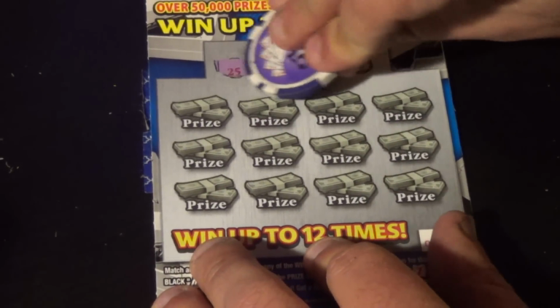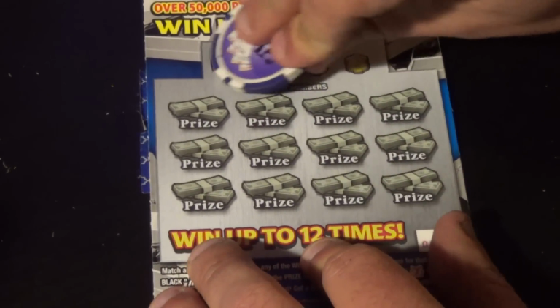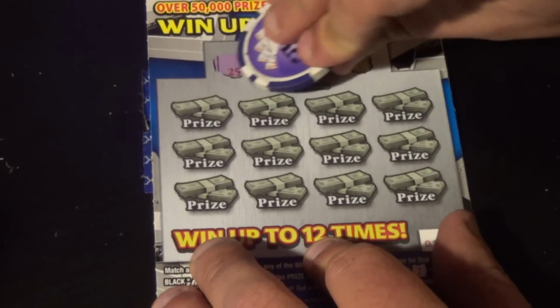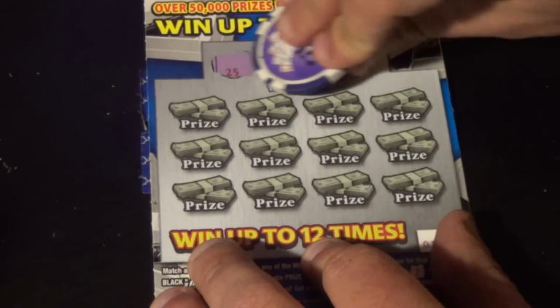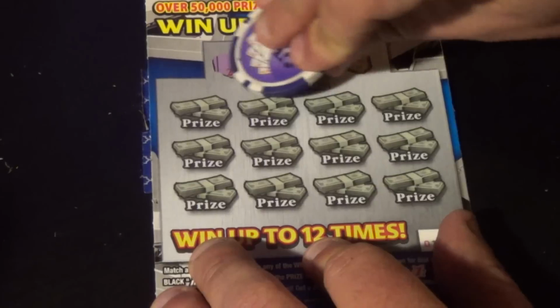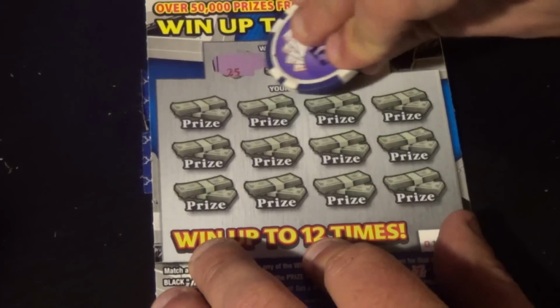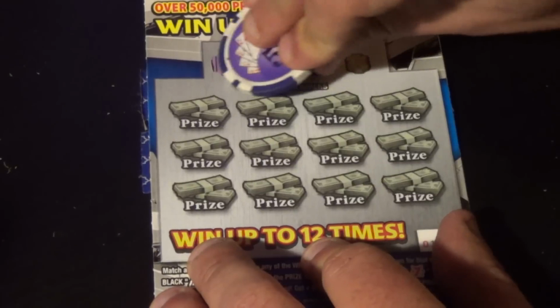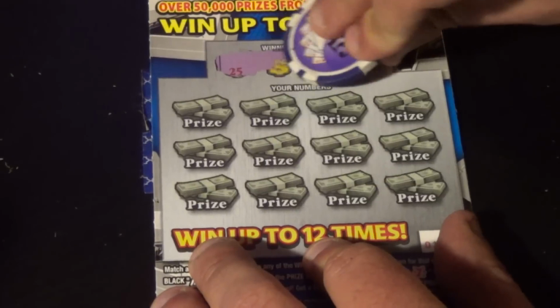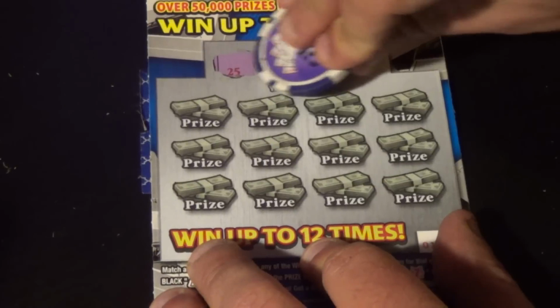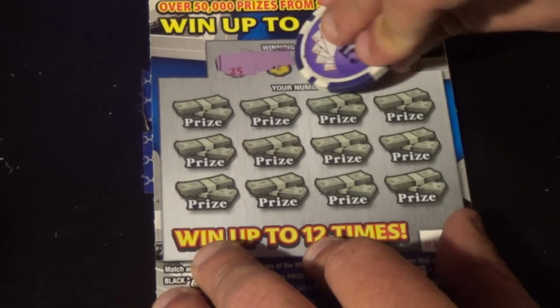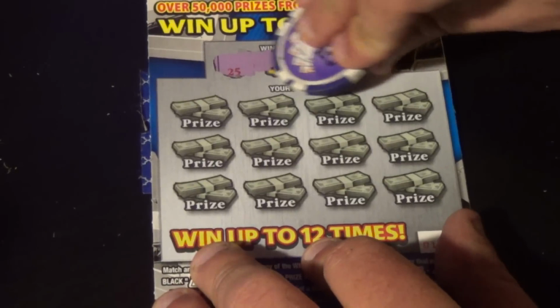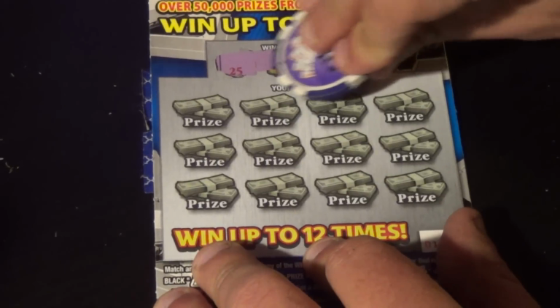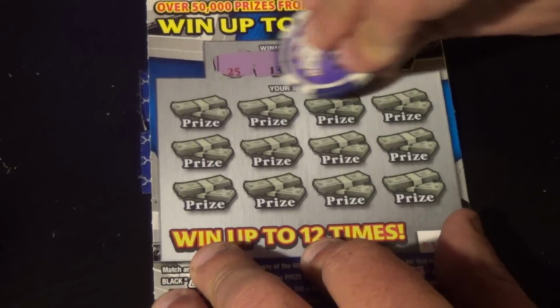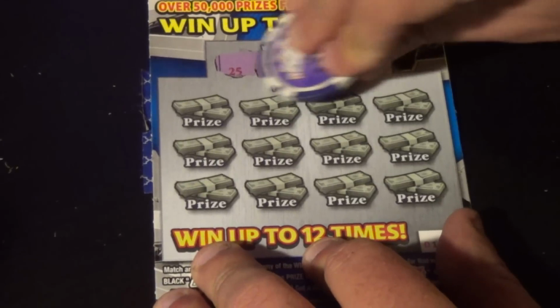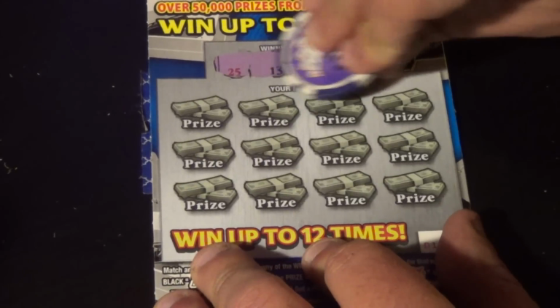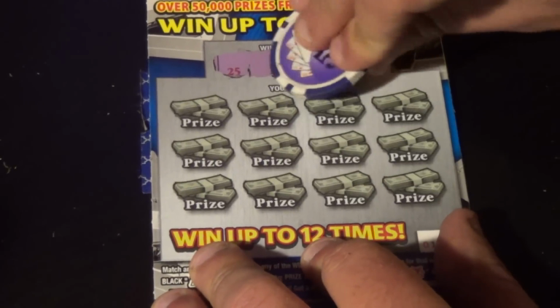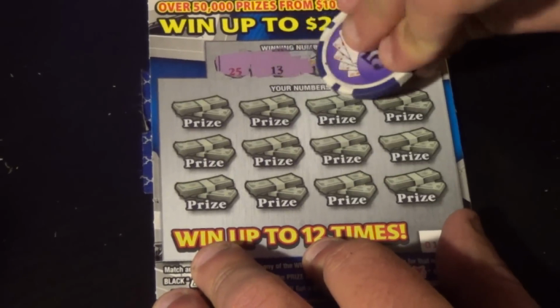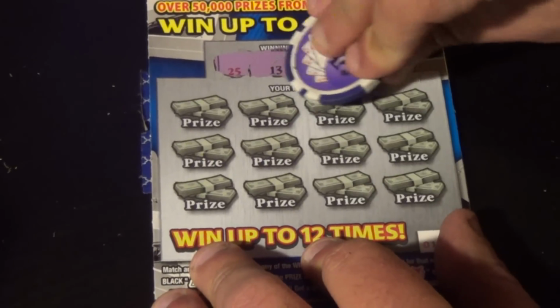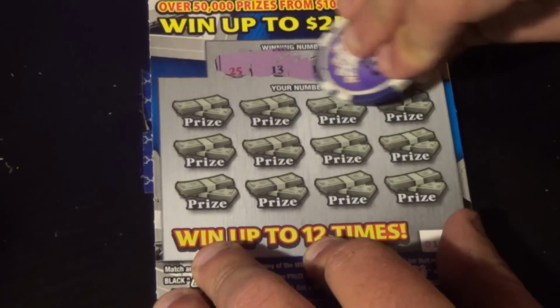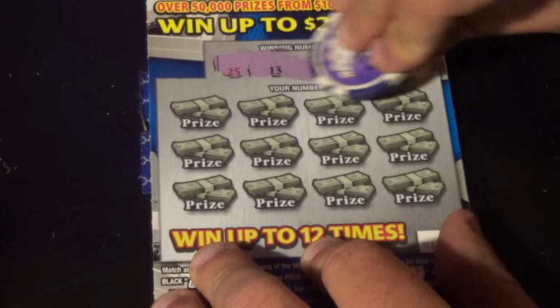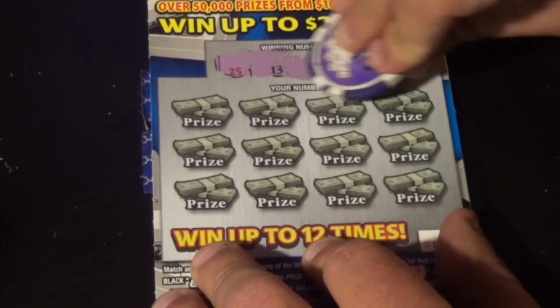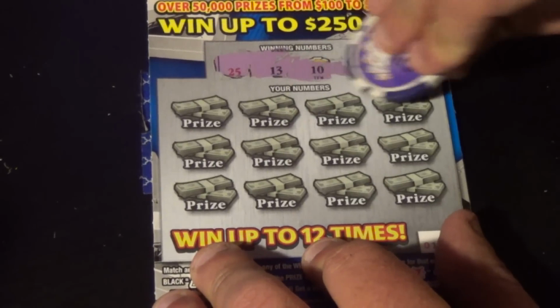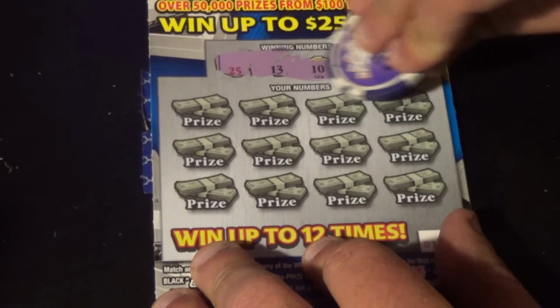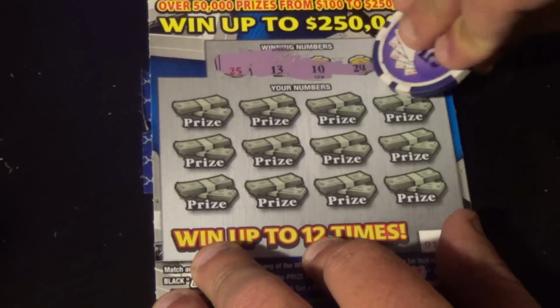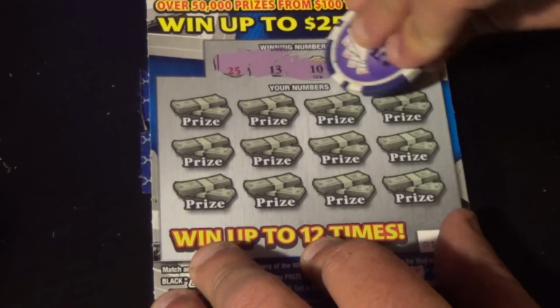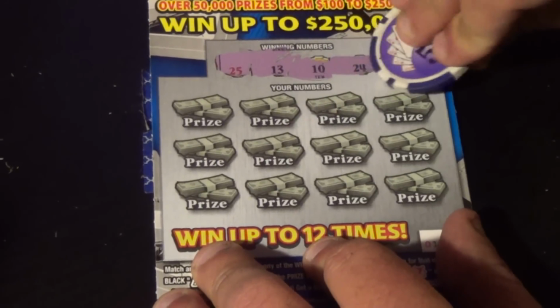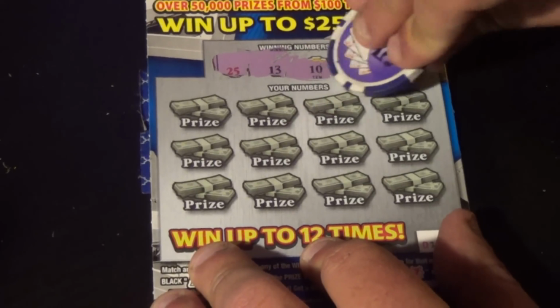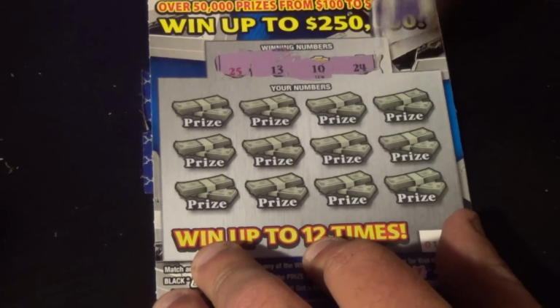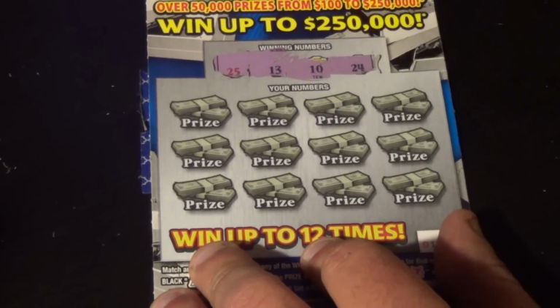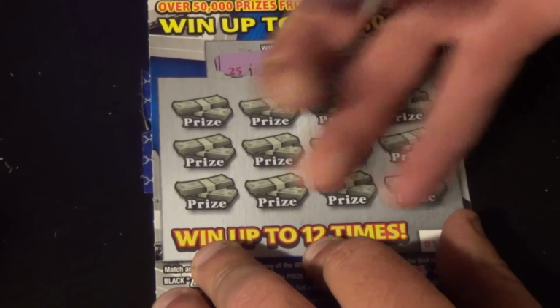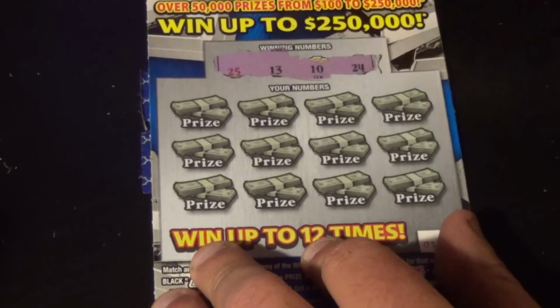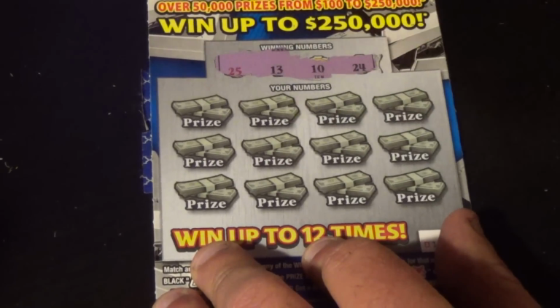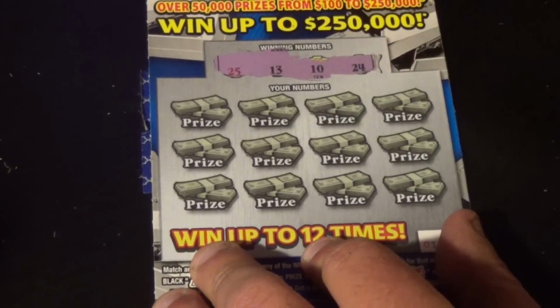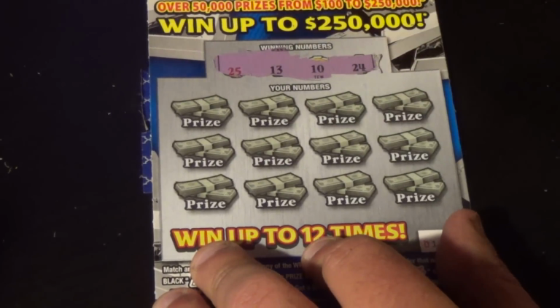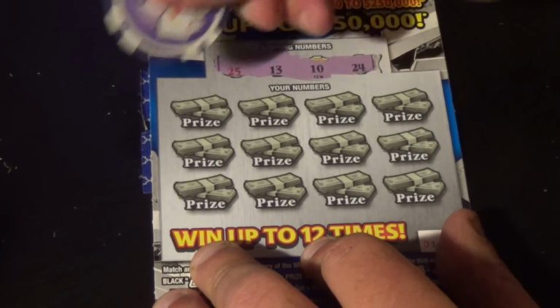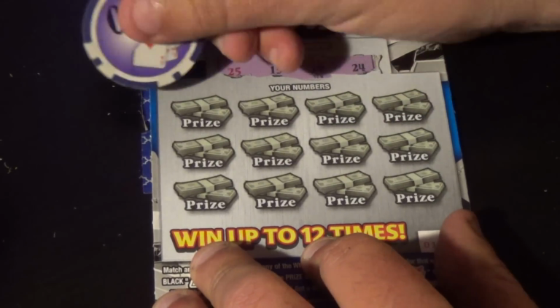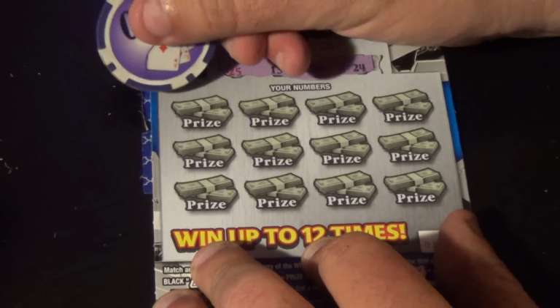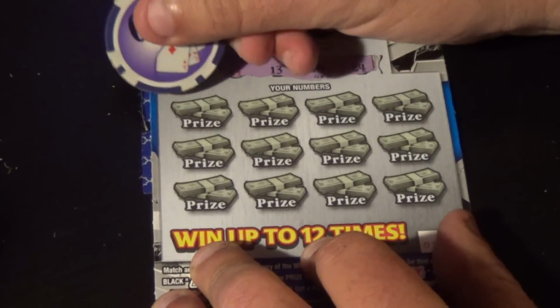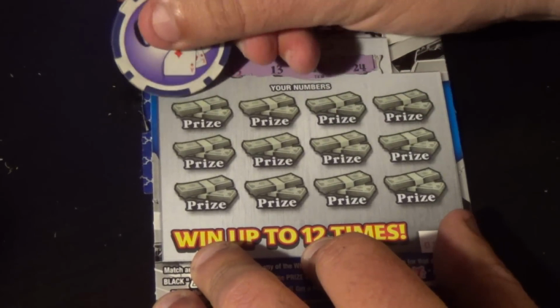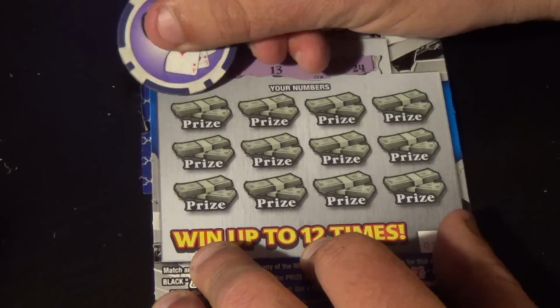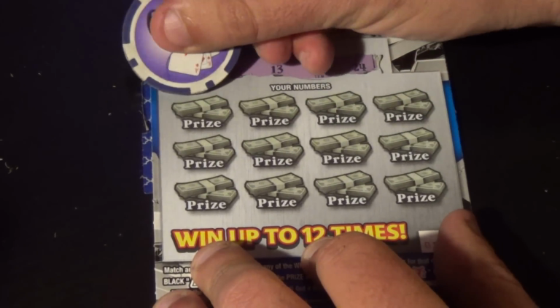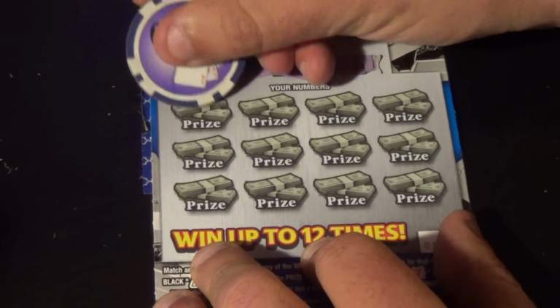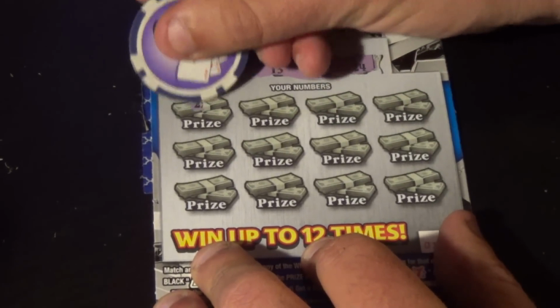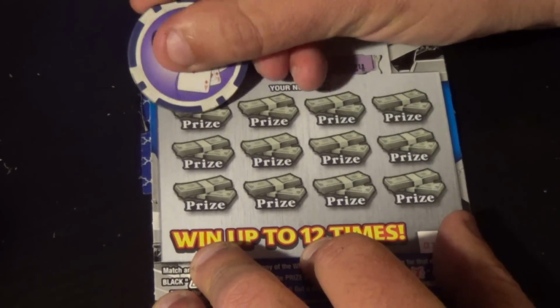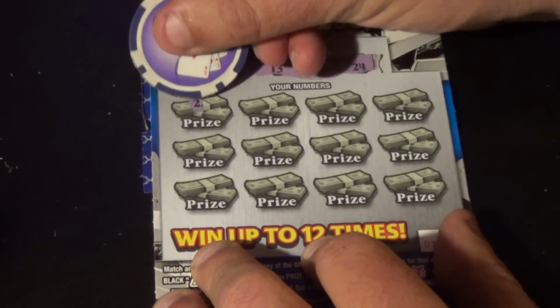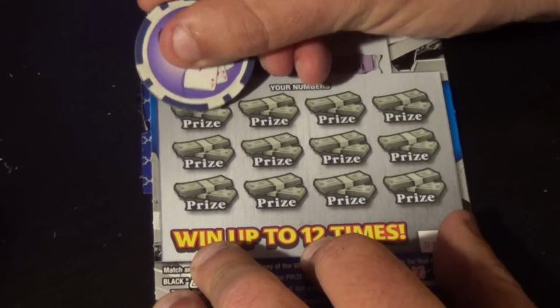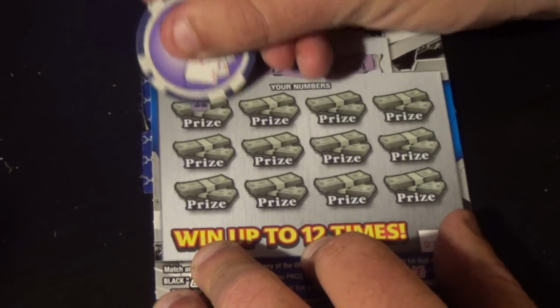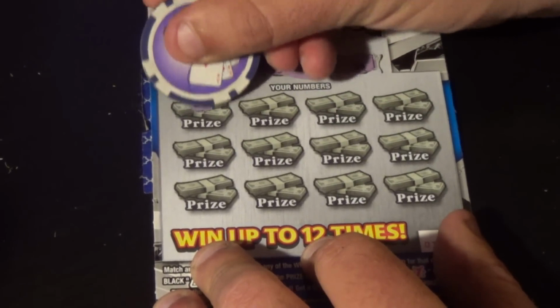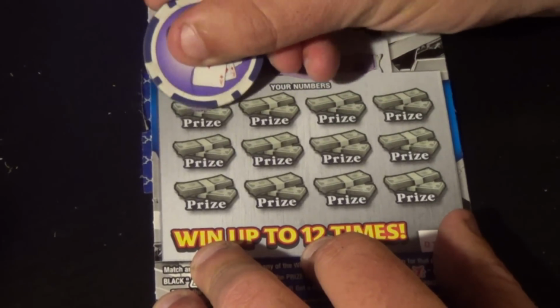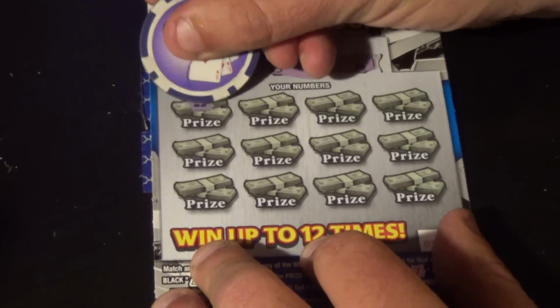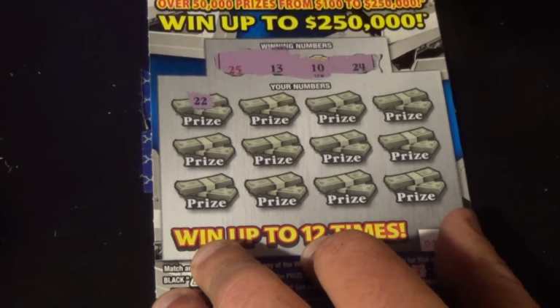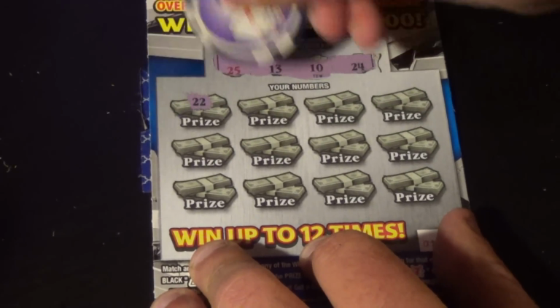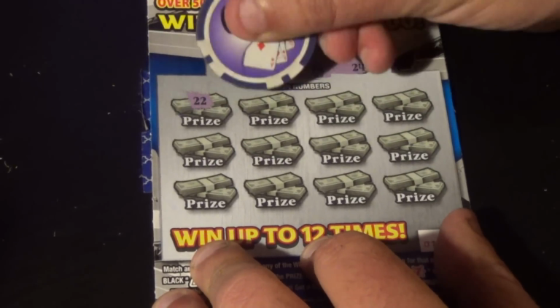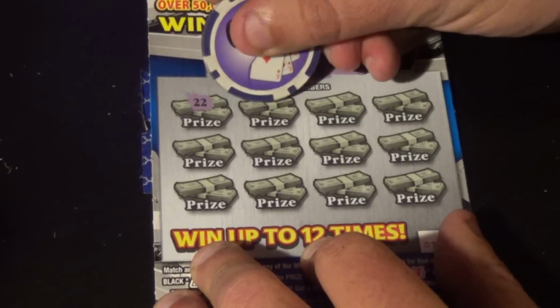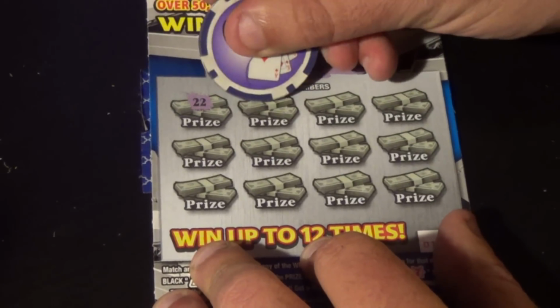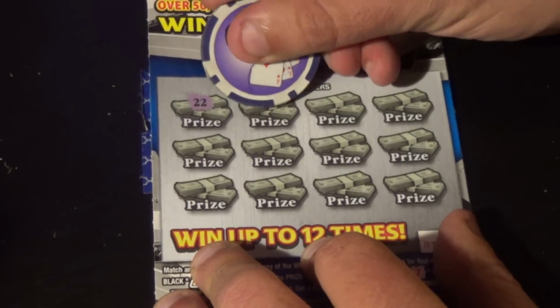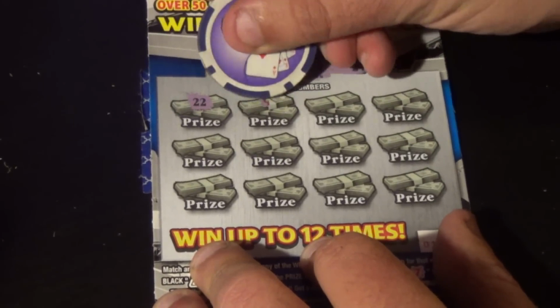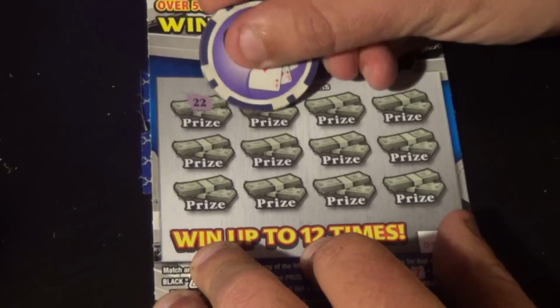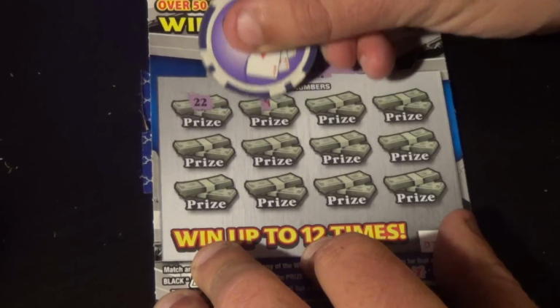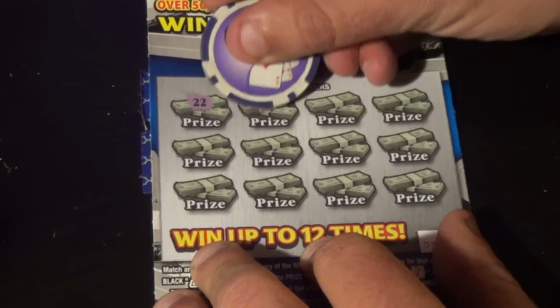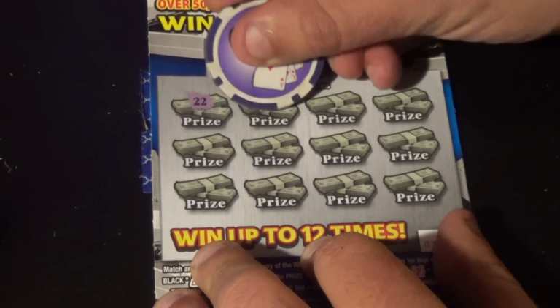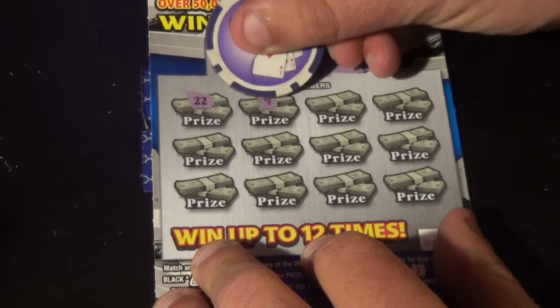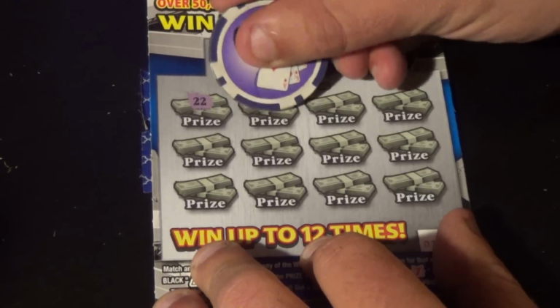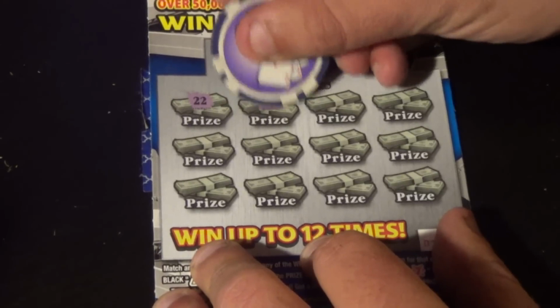Winning numbers on ticket 11: 25, 13, 10, 24. And we have a double deuces.